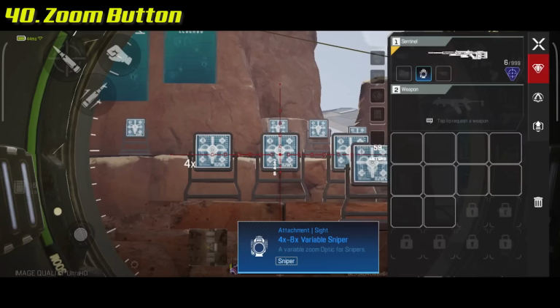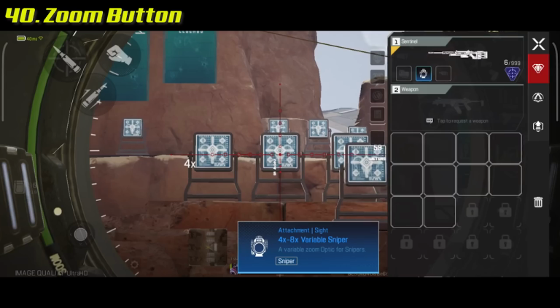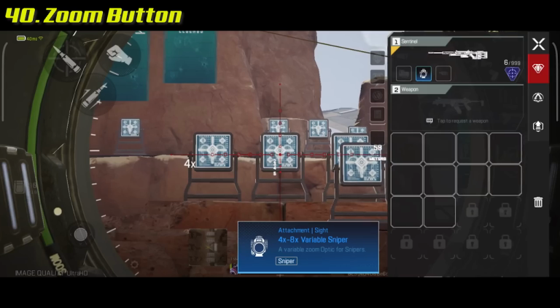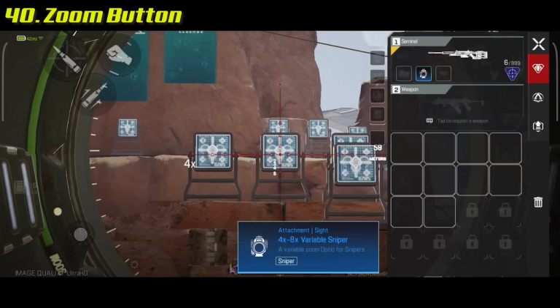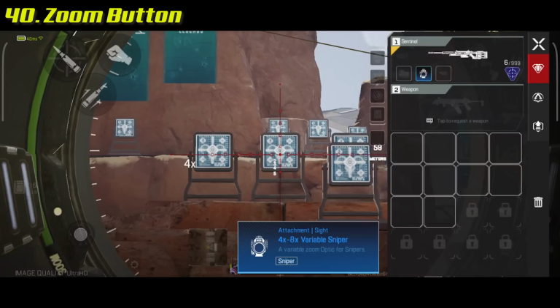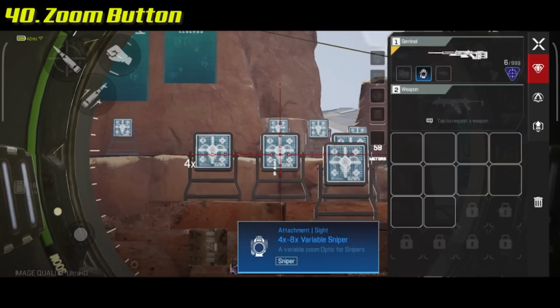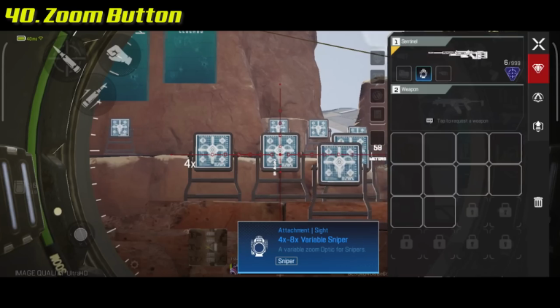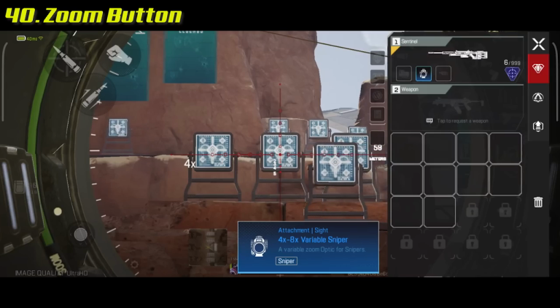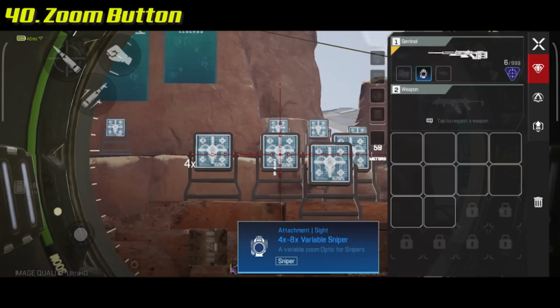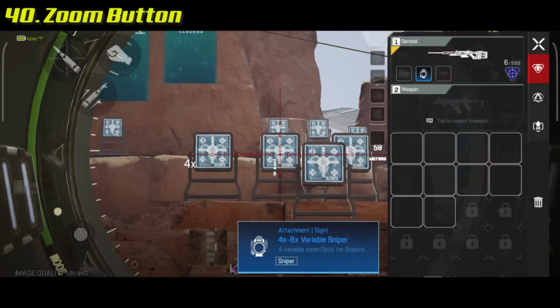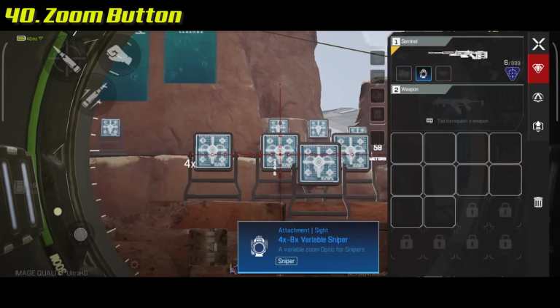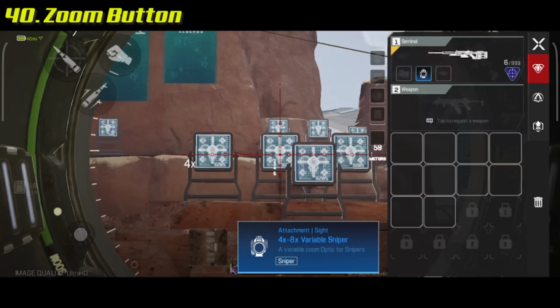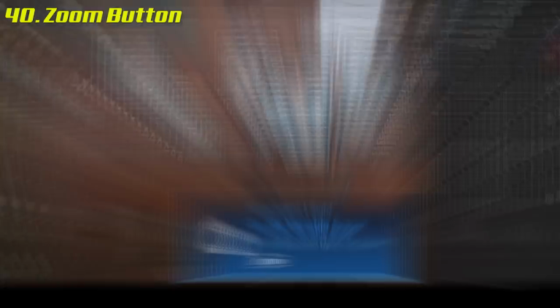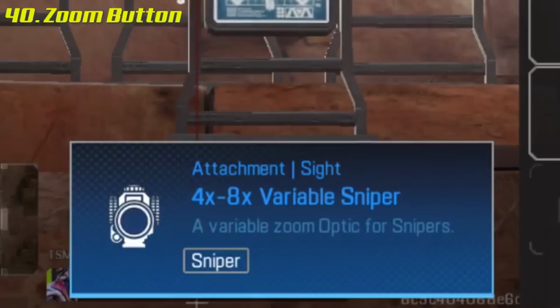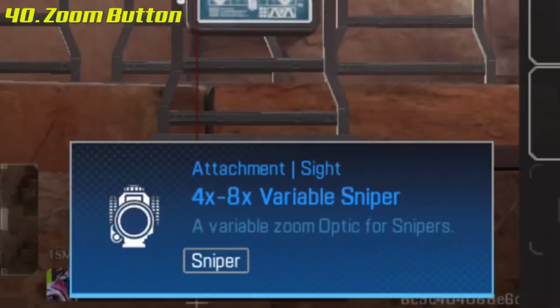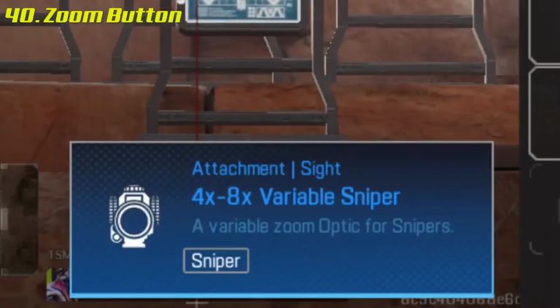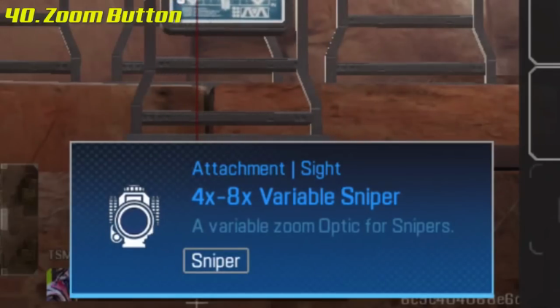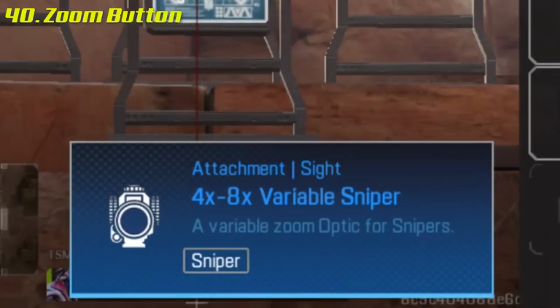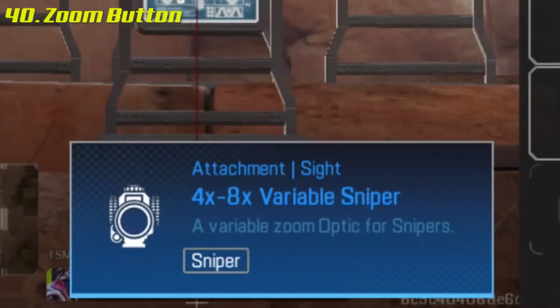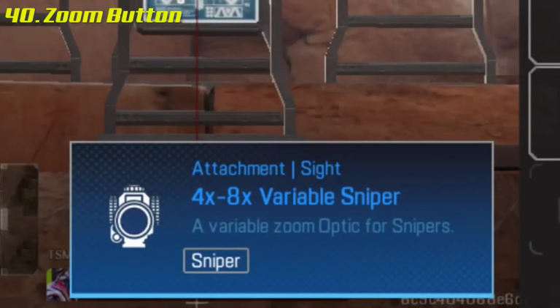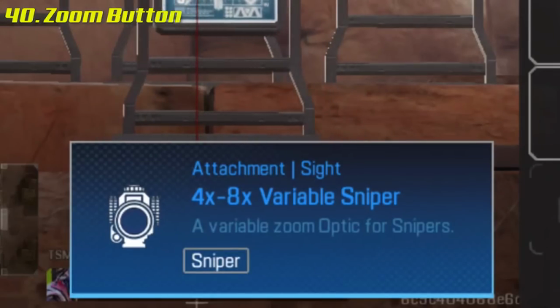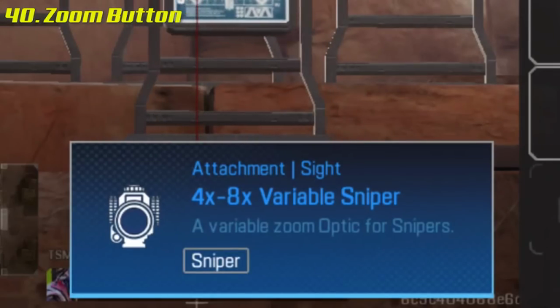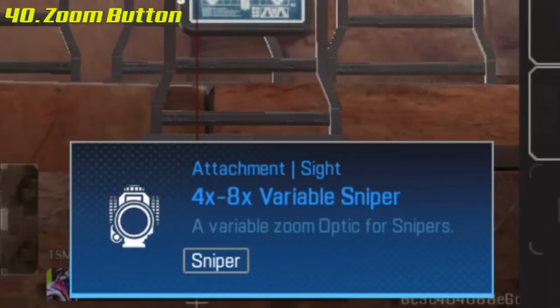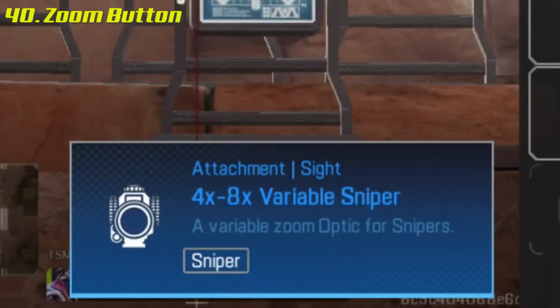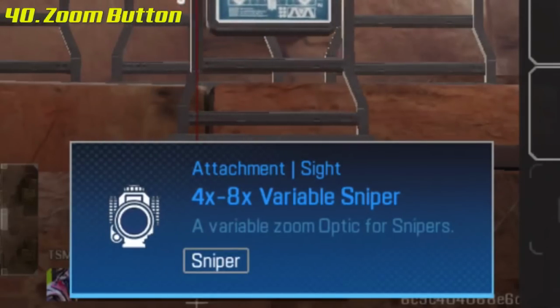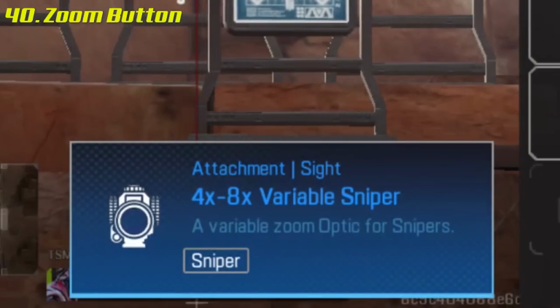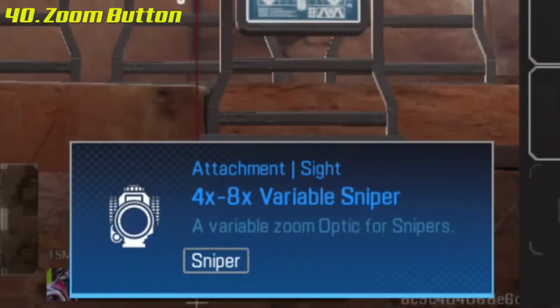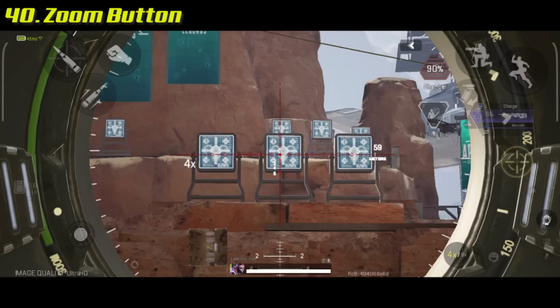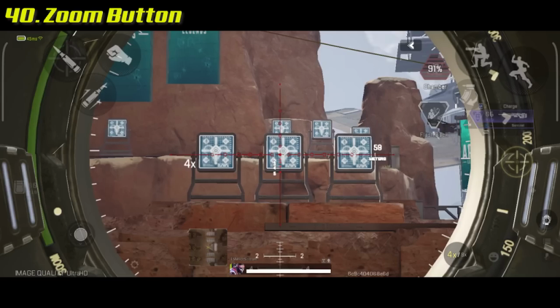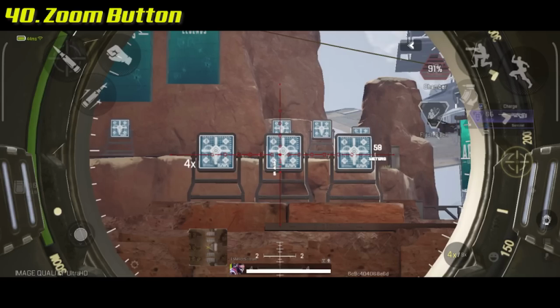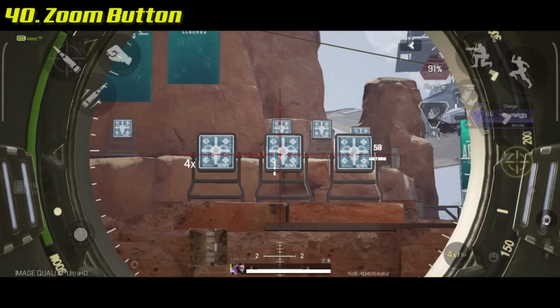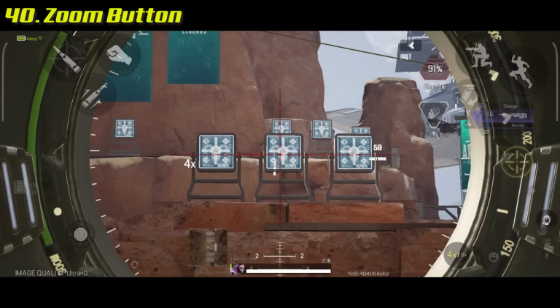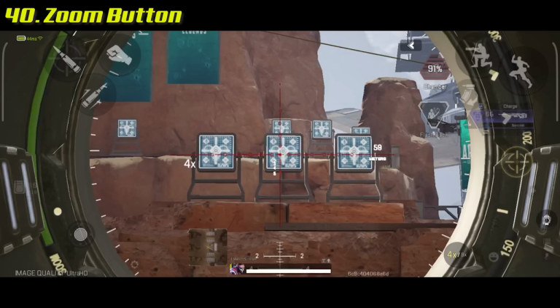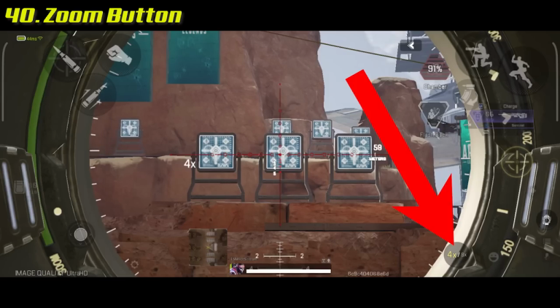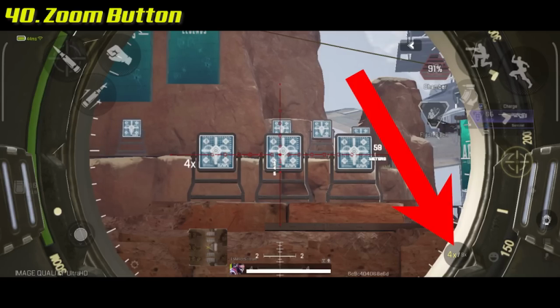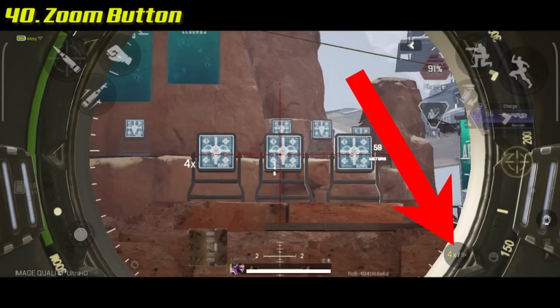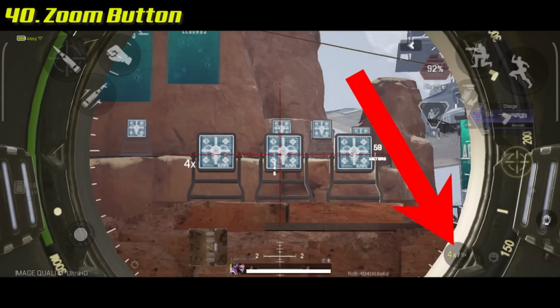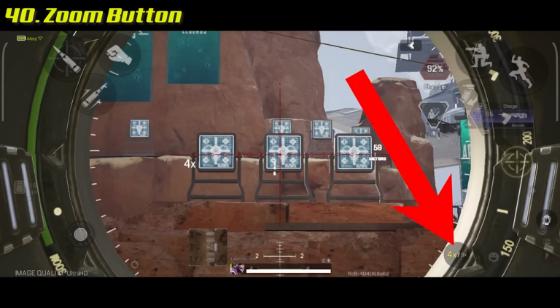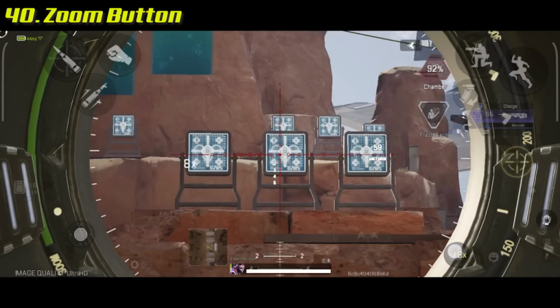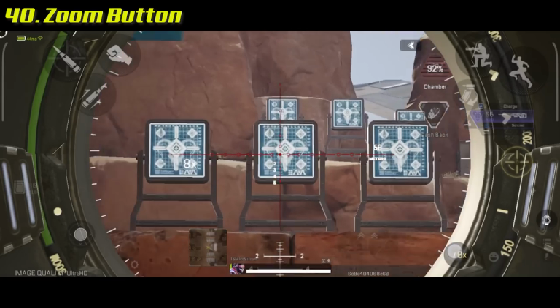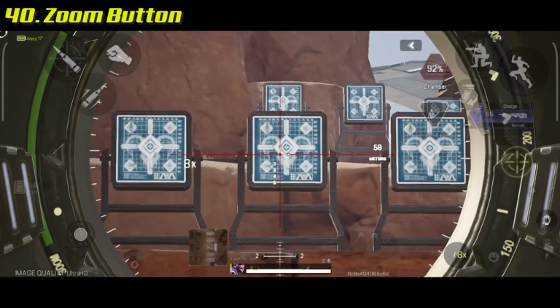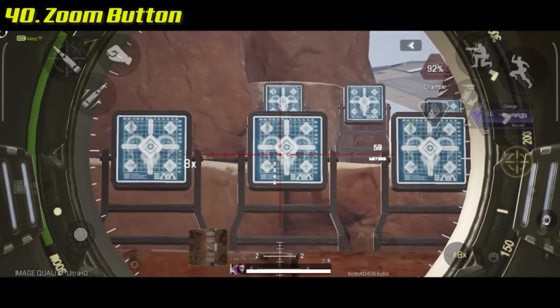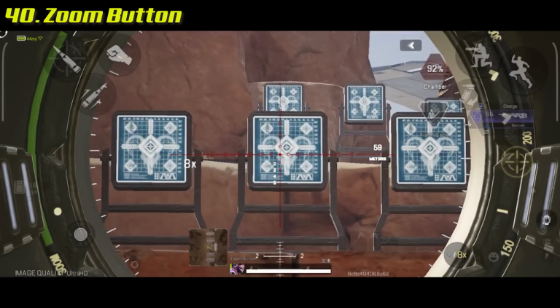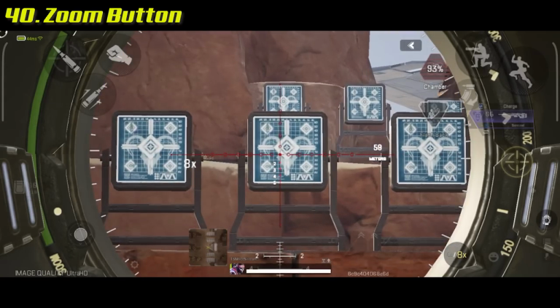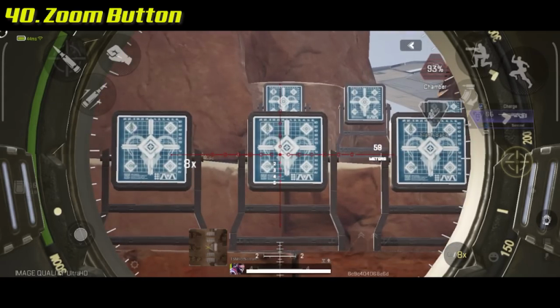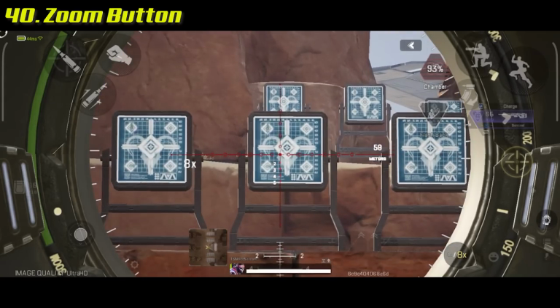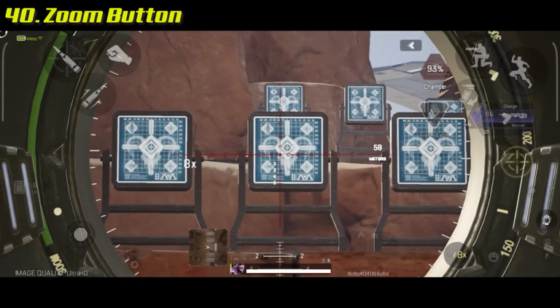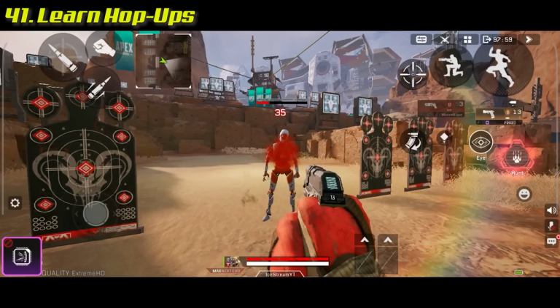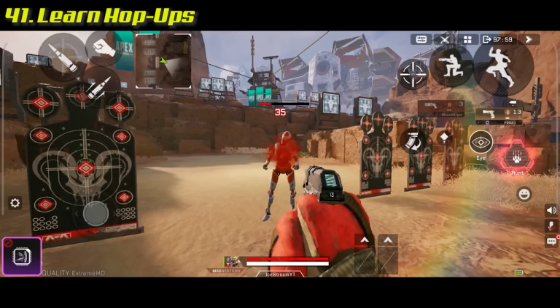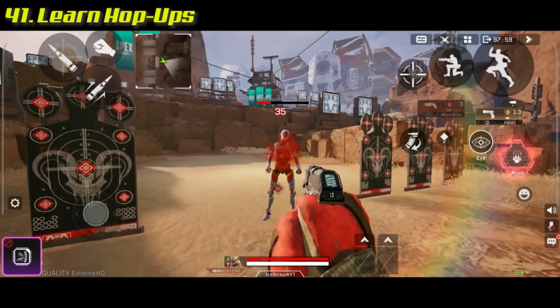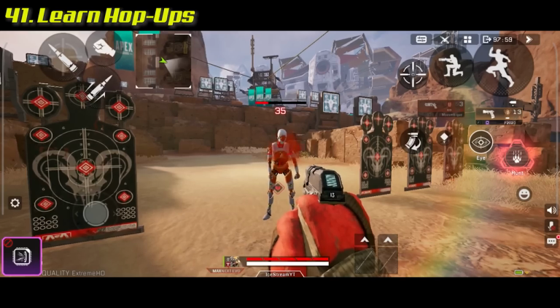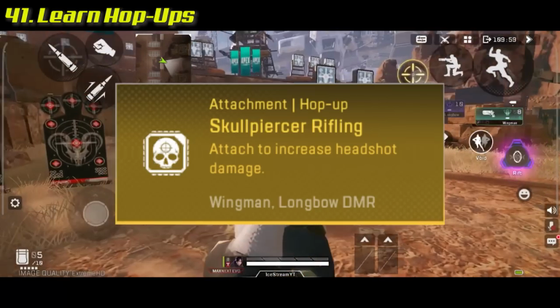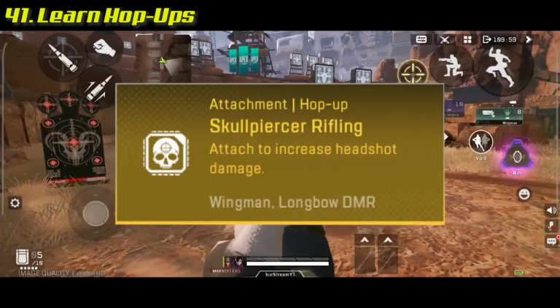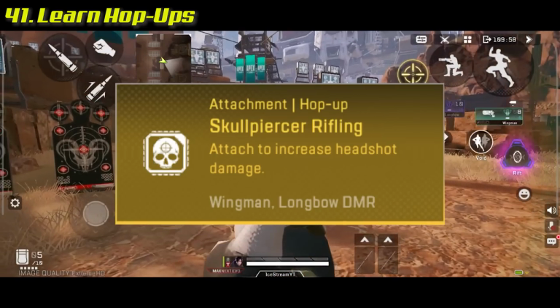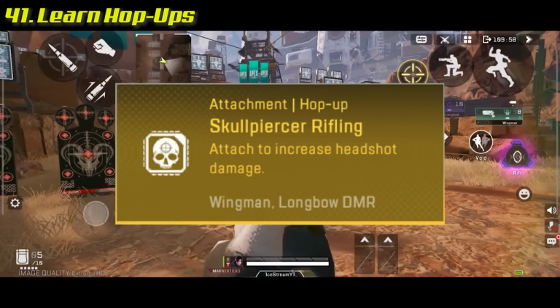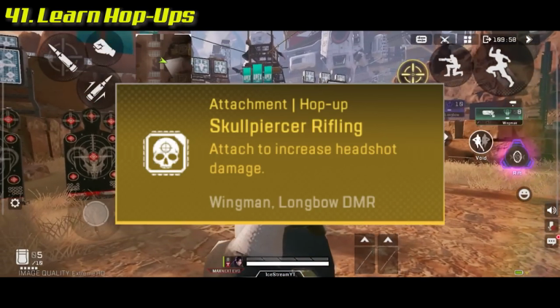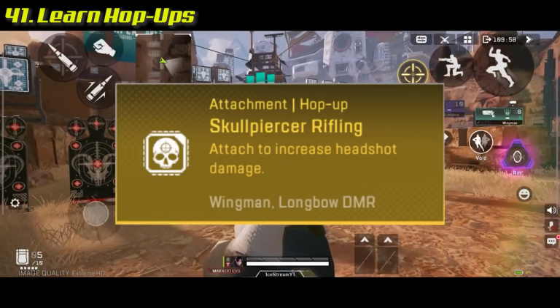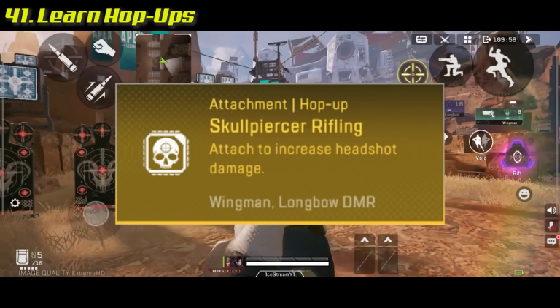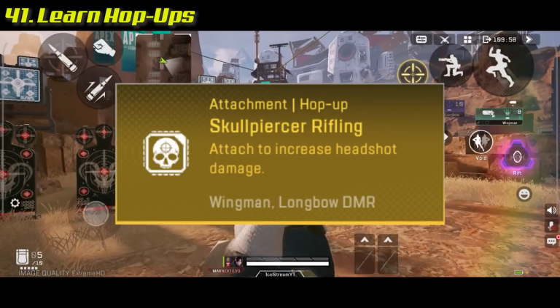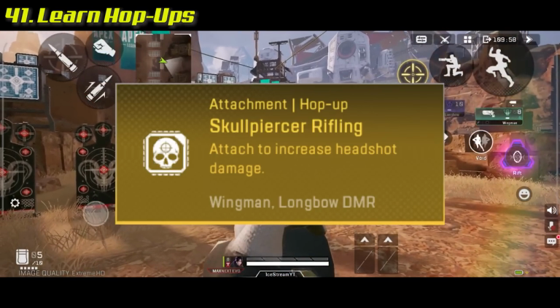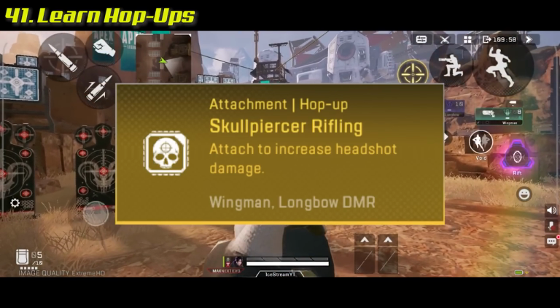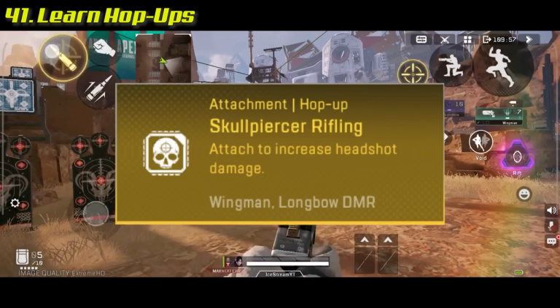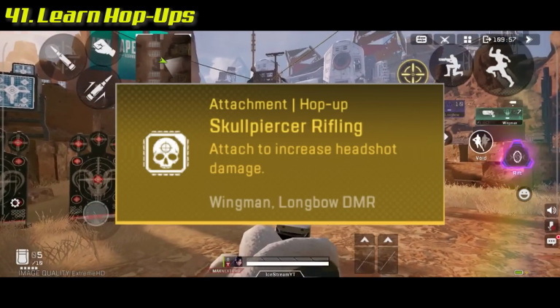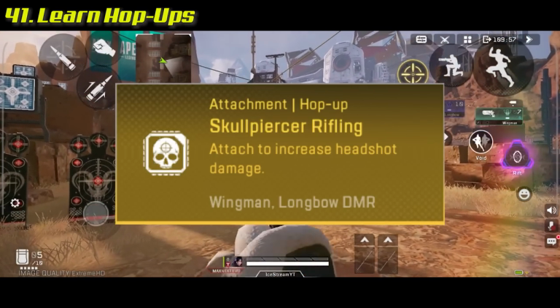There are scopes in the game that have a toggle option to change zoom levels. Use this button to switch between the two zoom settings.